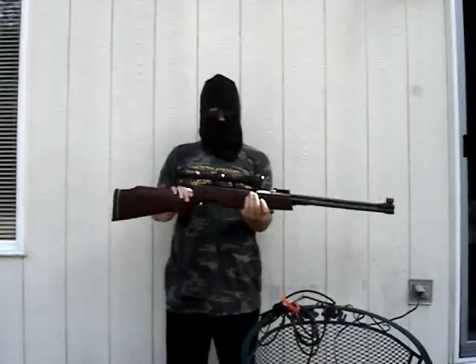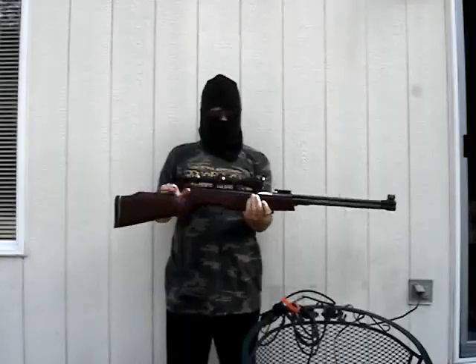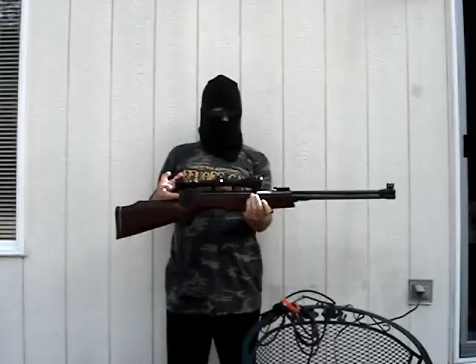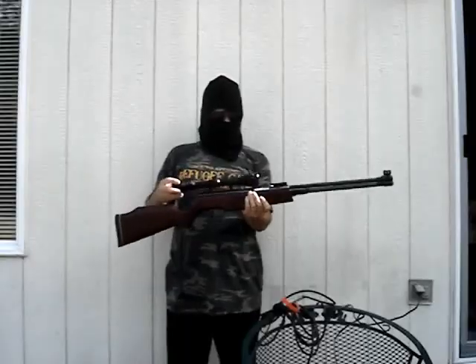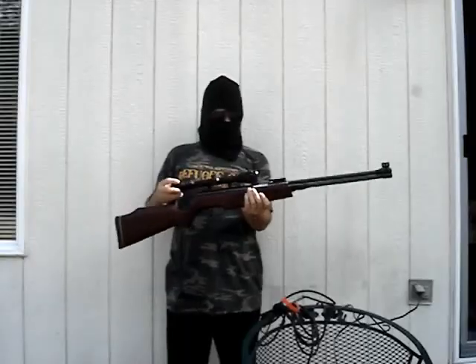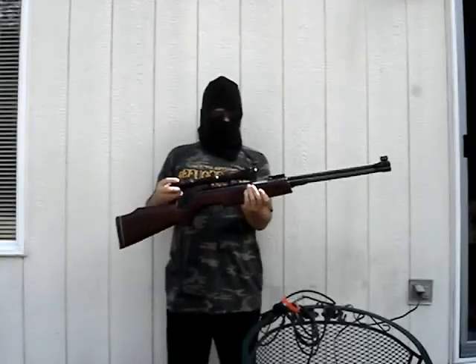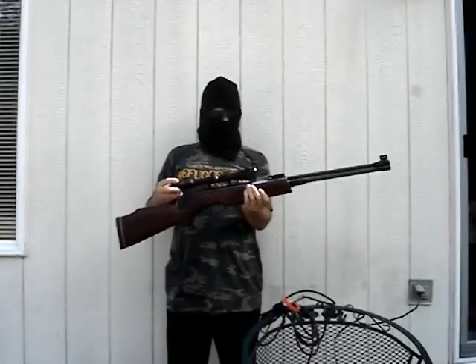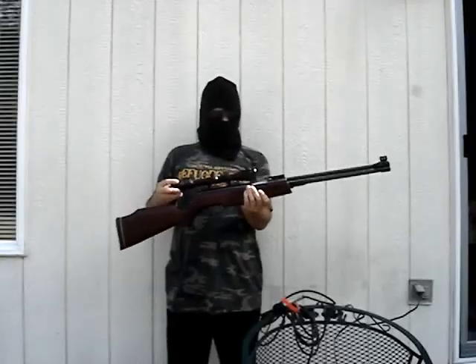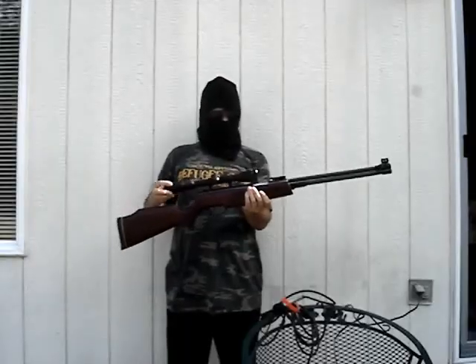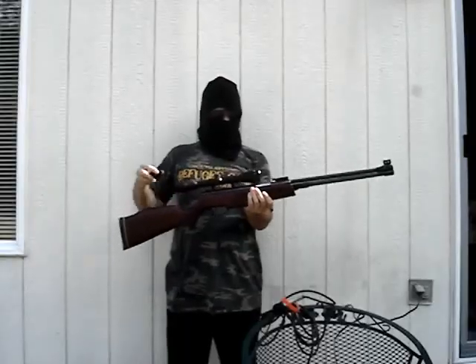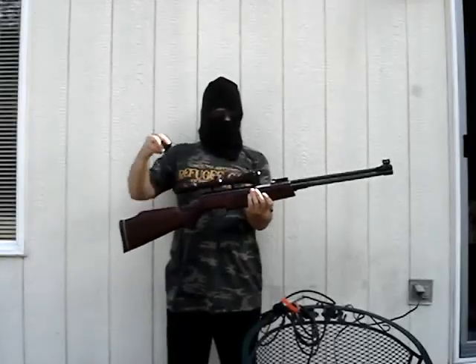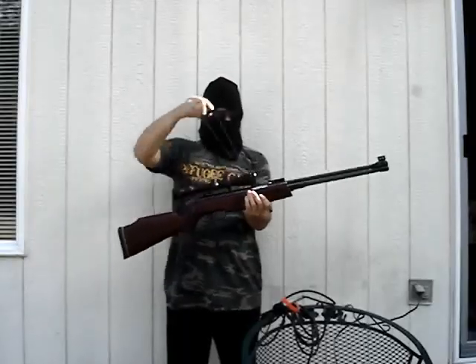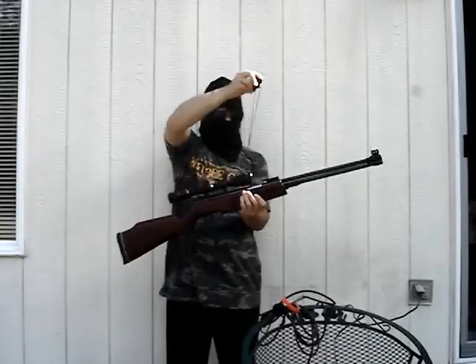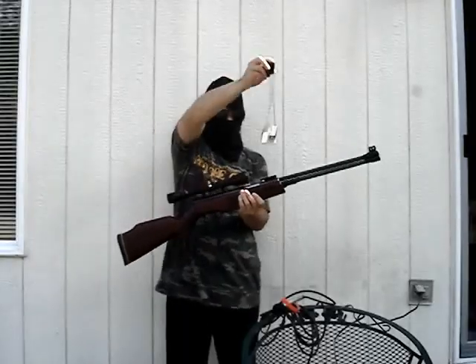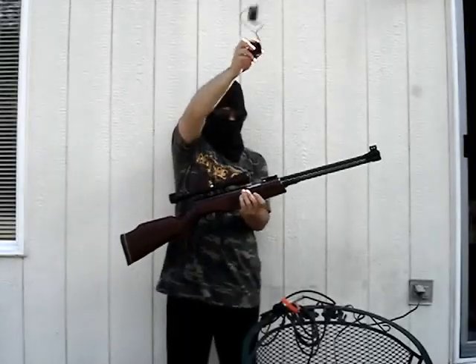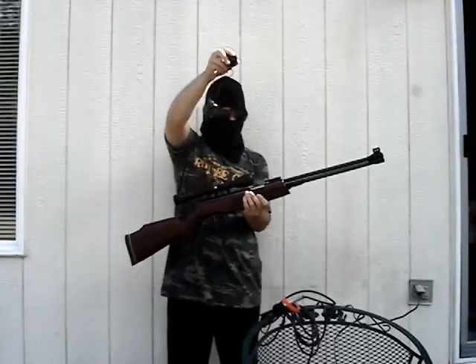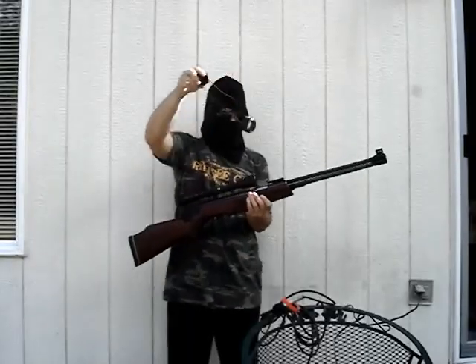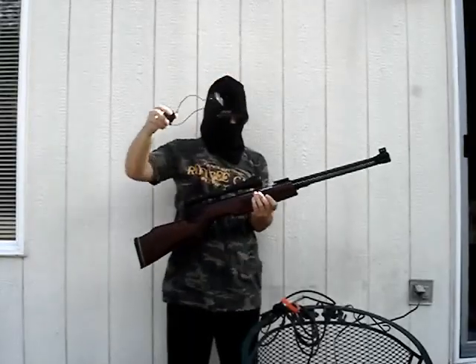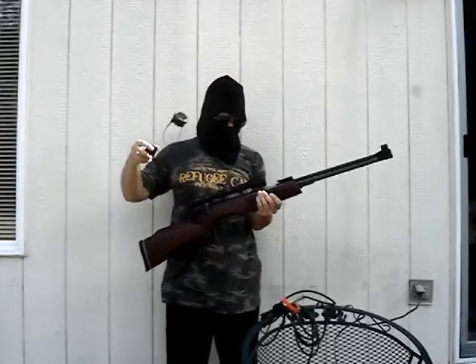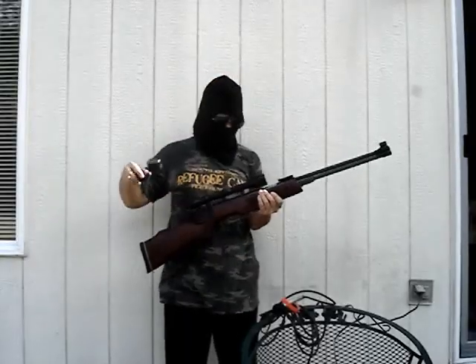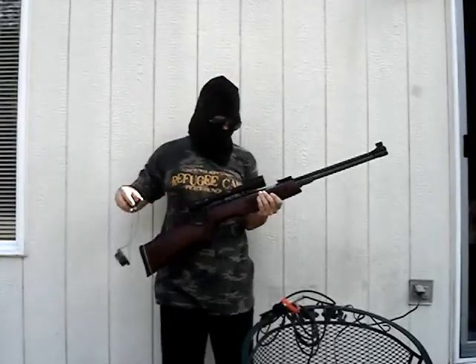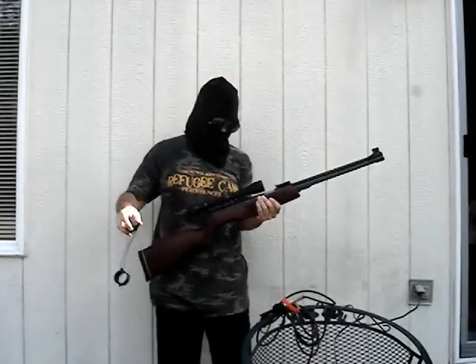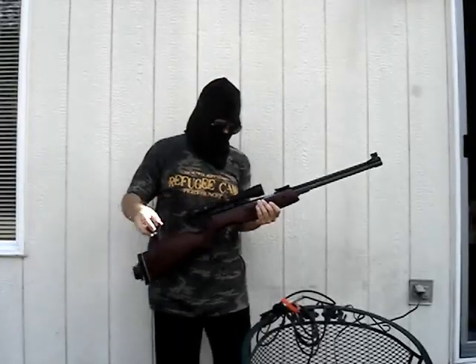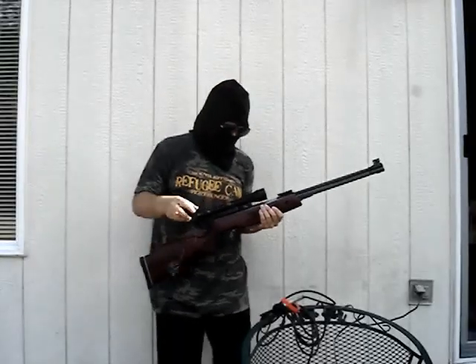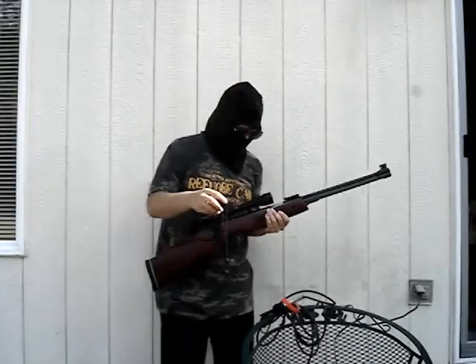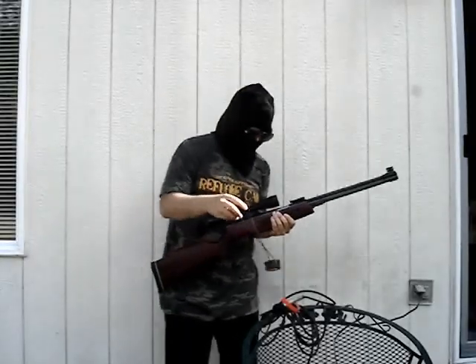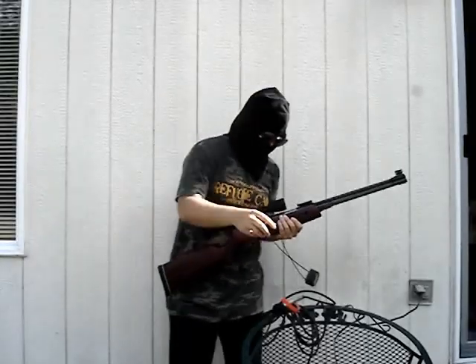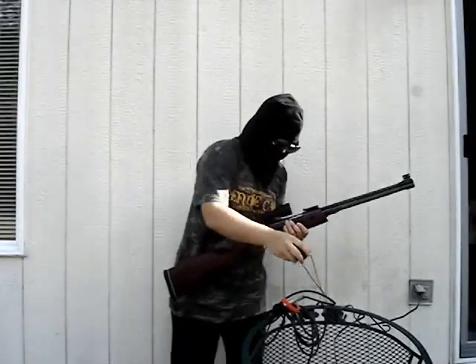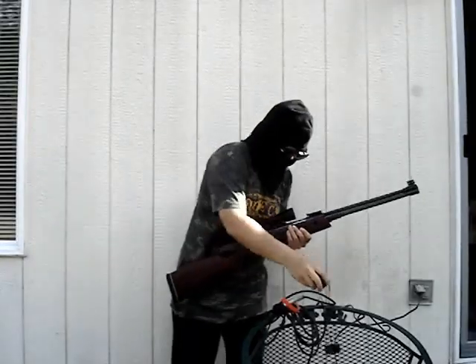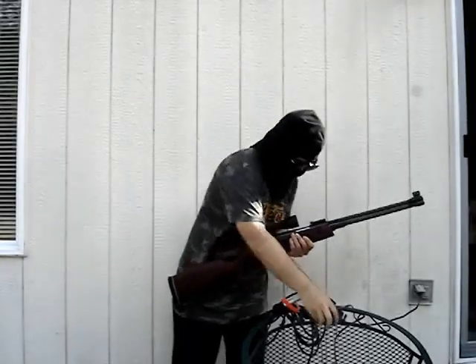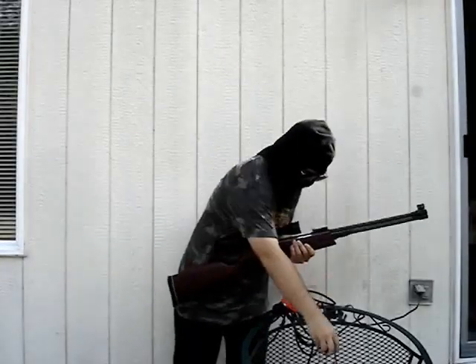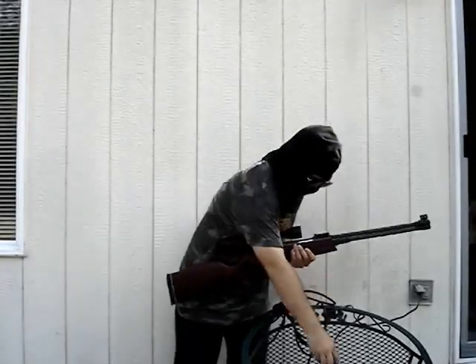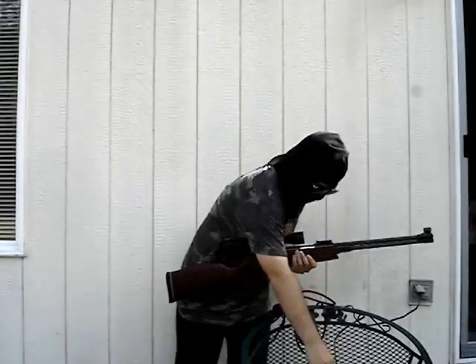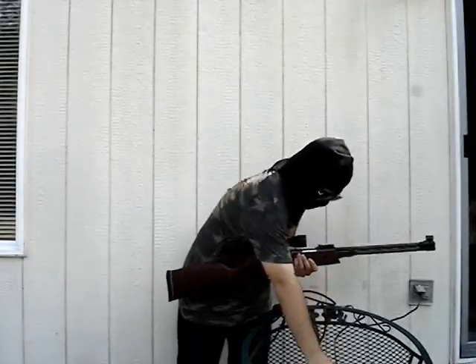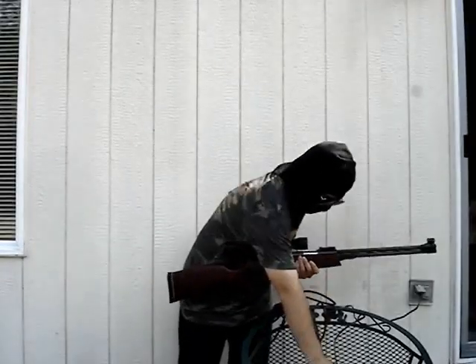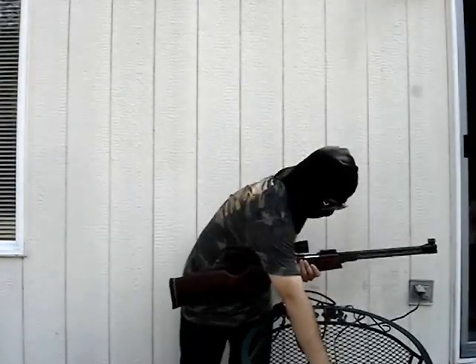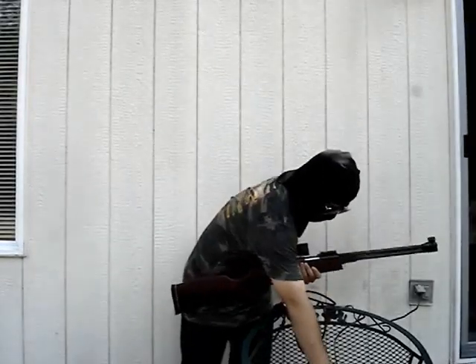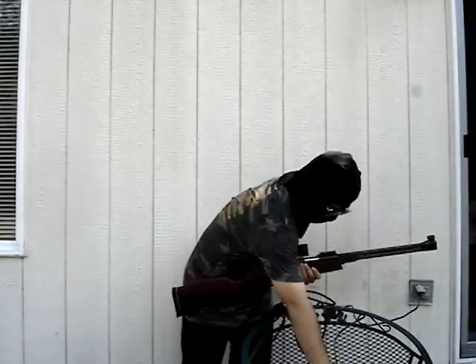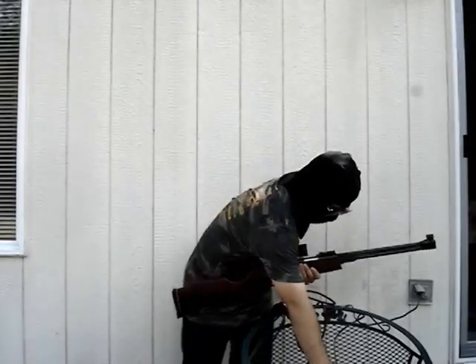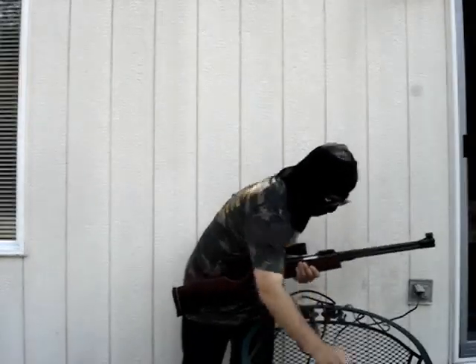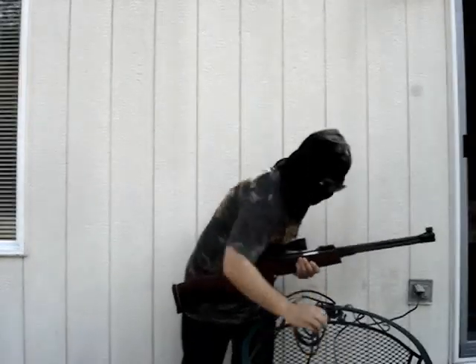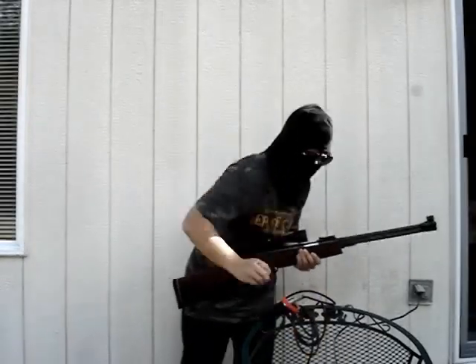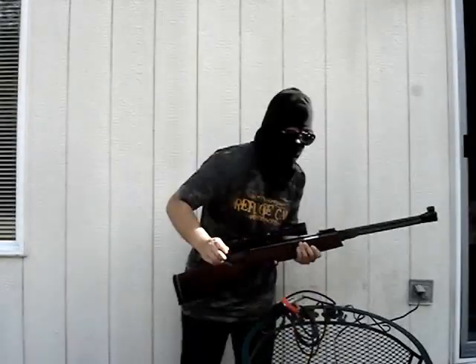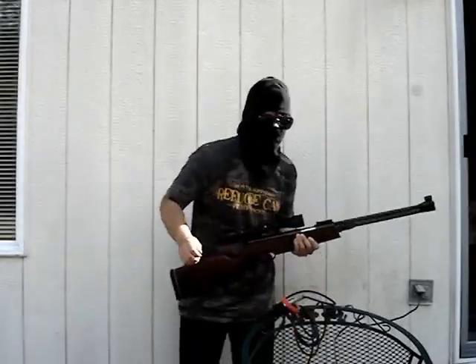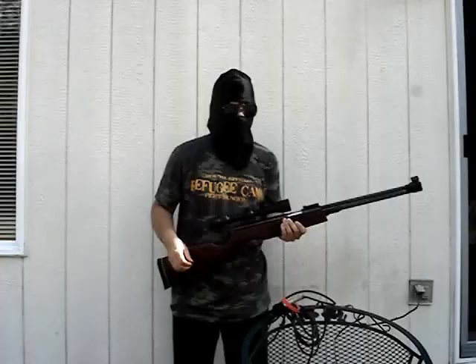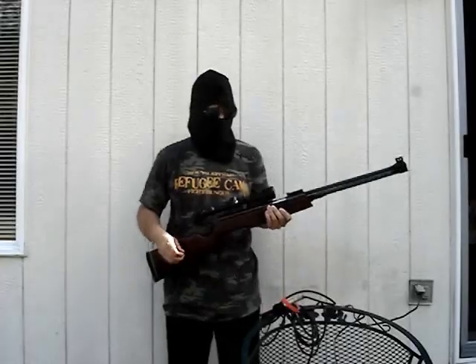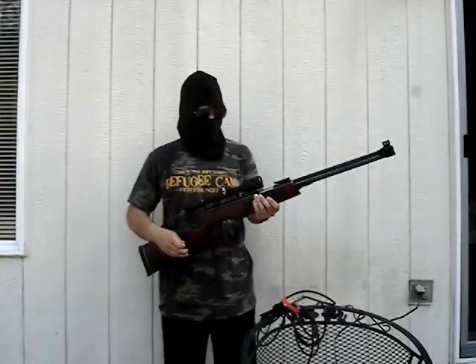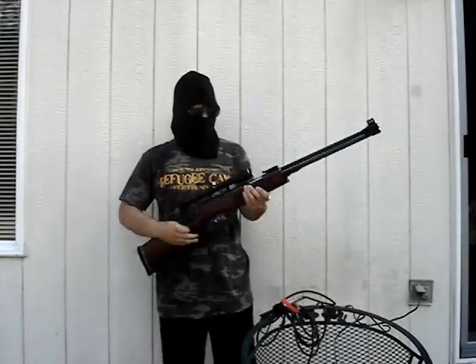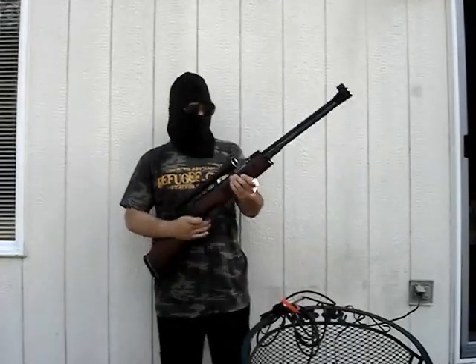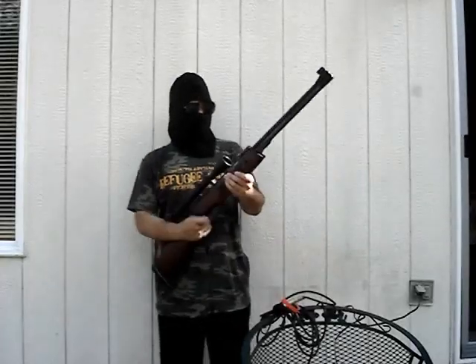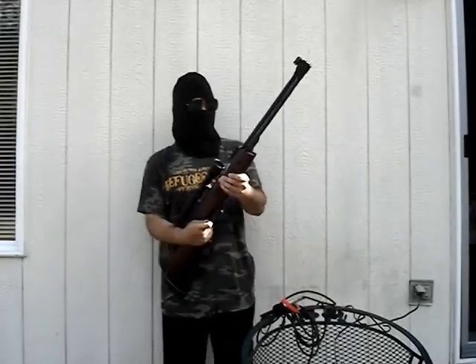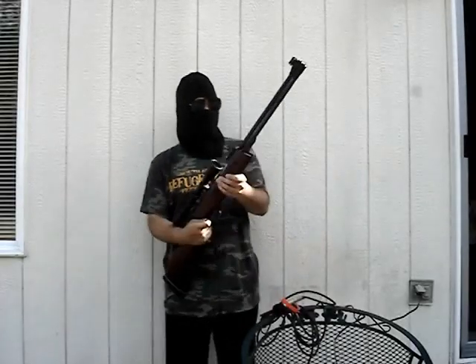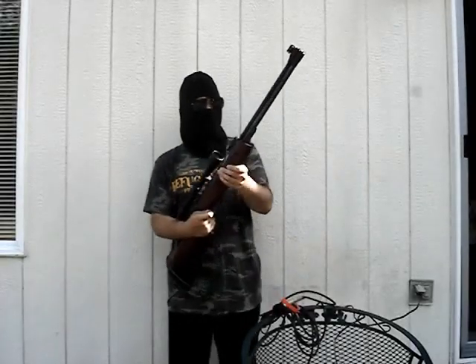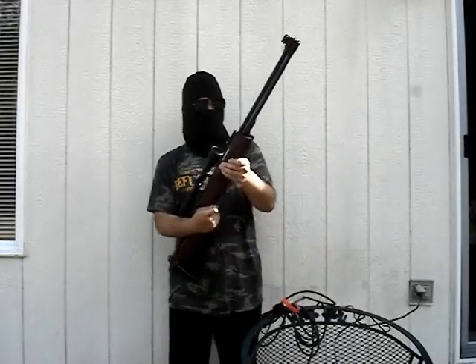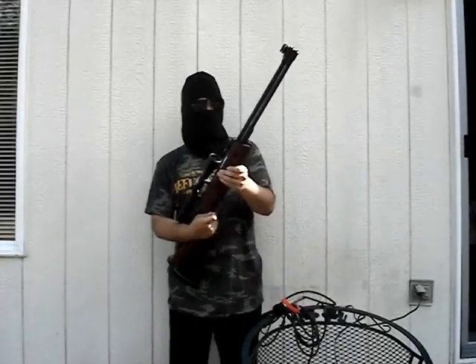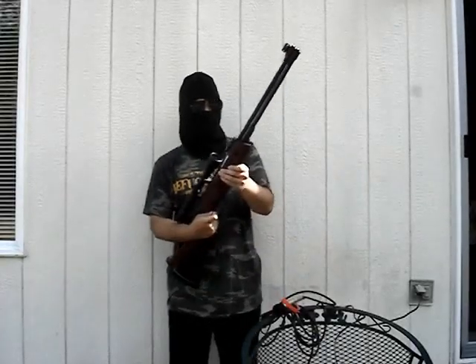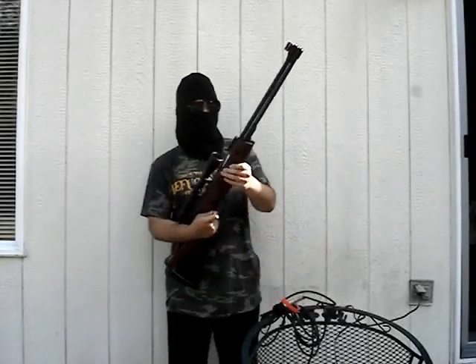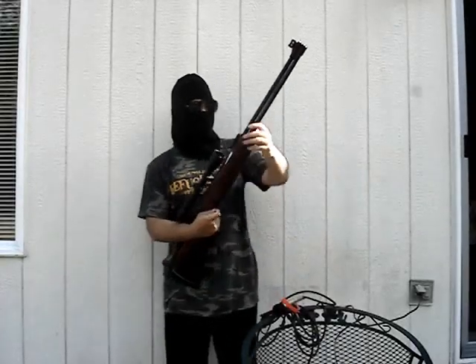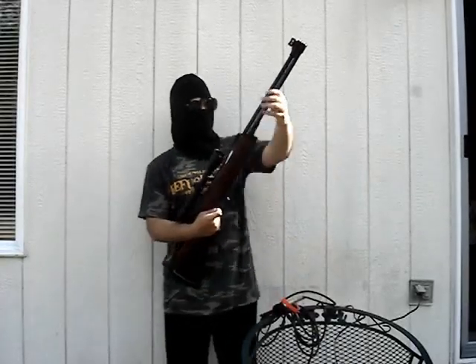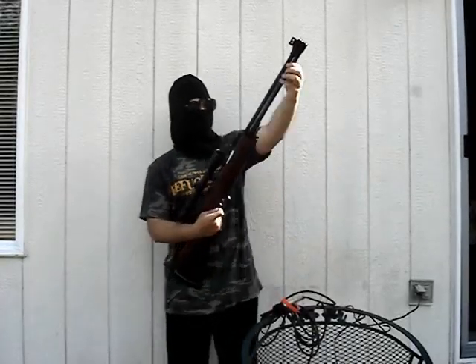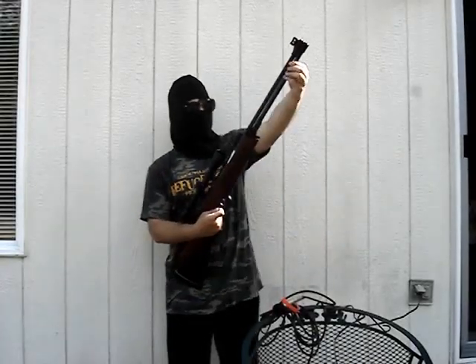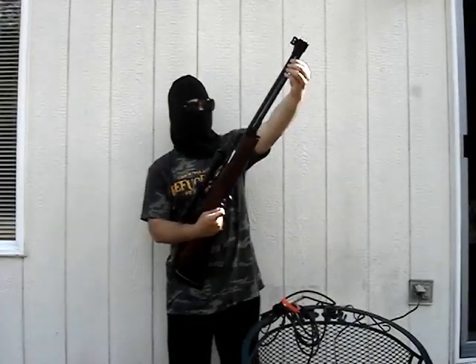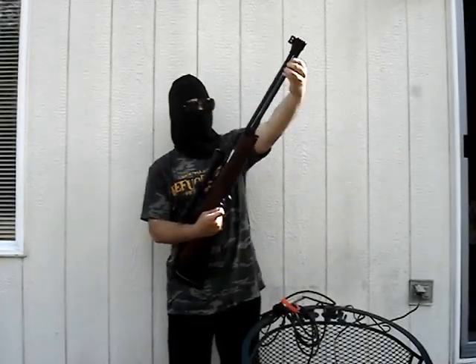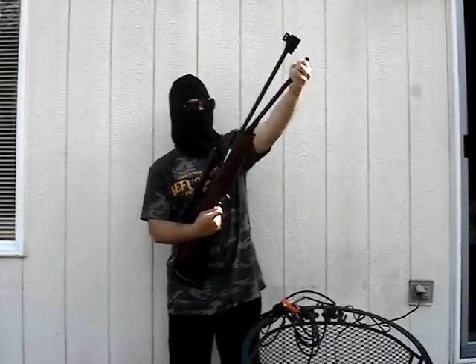Gotta take off the dust covers. The air rifle weighs about 9 pounds with the scope. It's a total of 40 inches long and it has a beautiful peachwood stock.